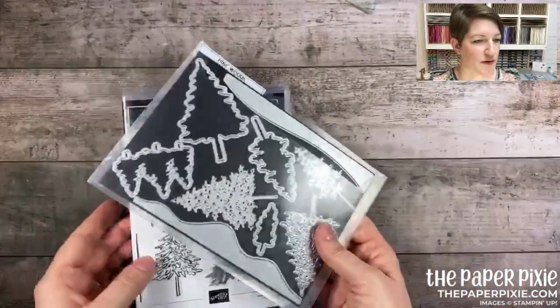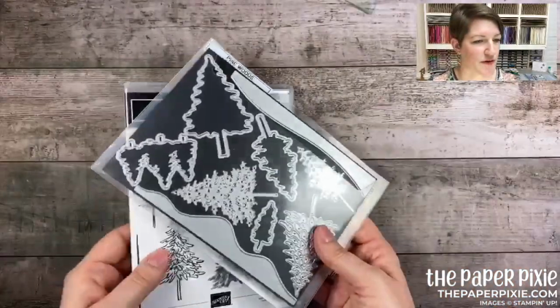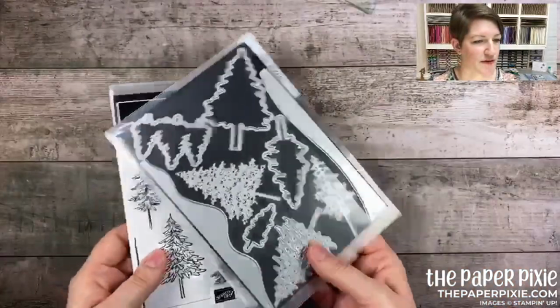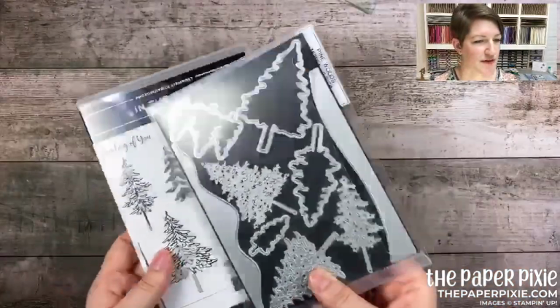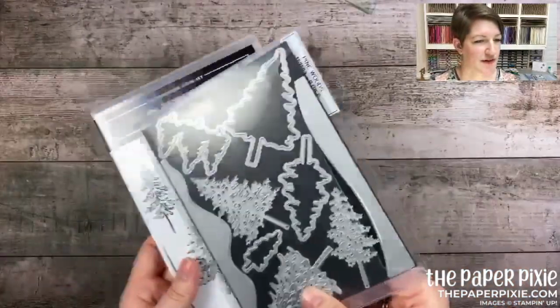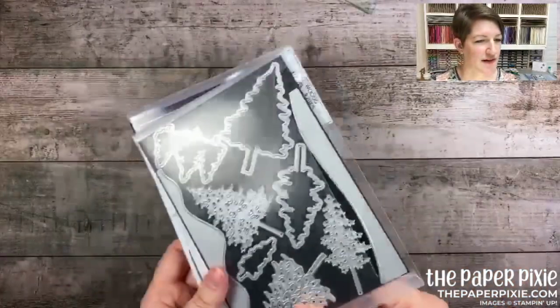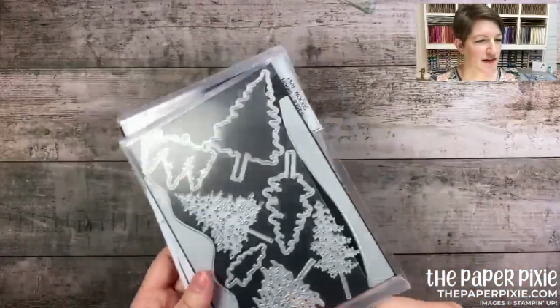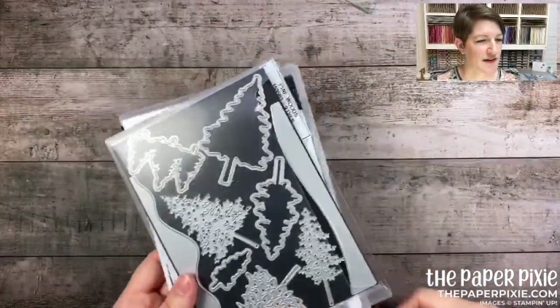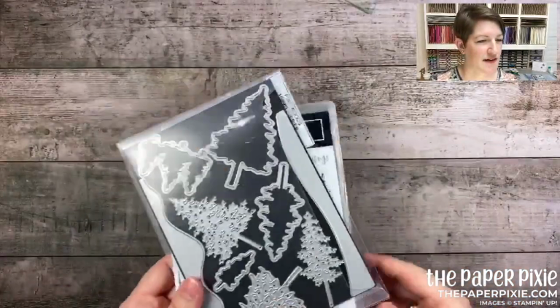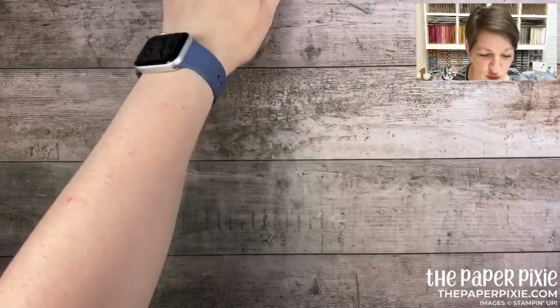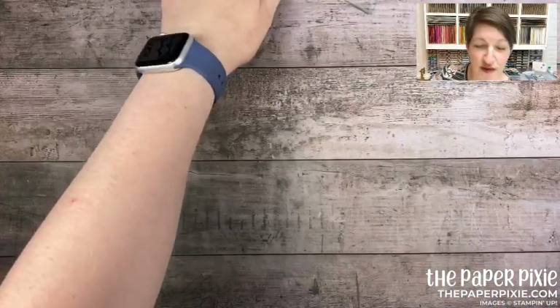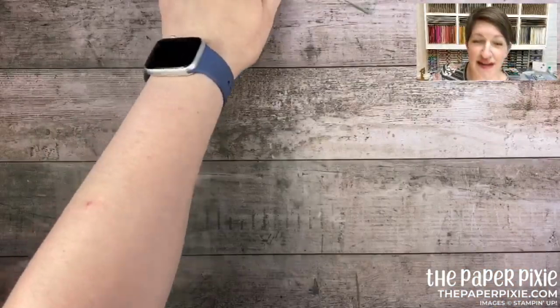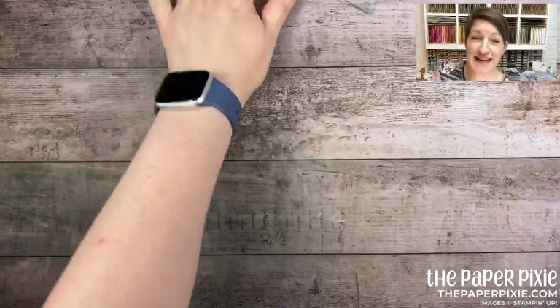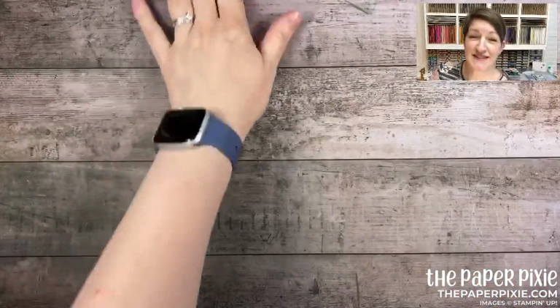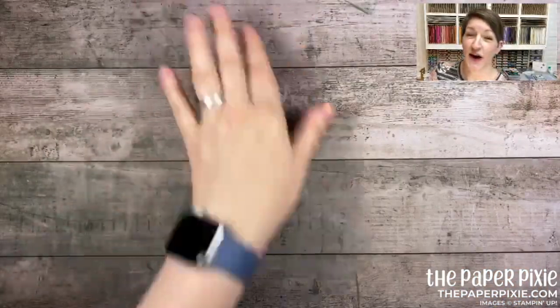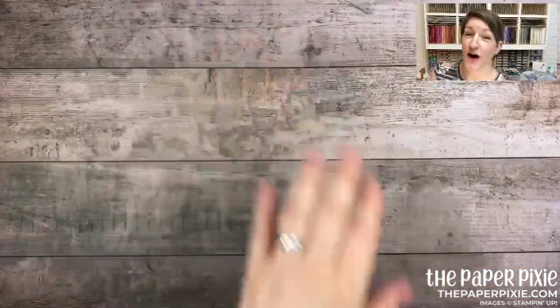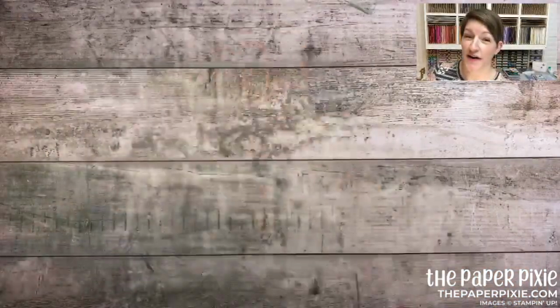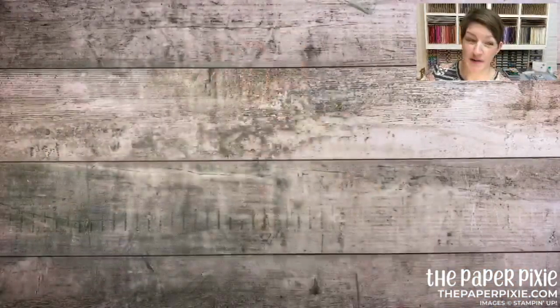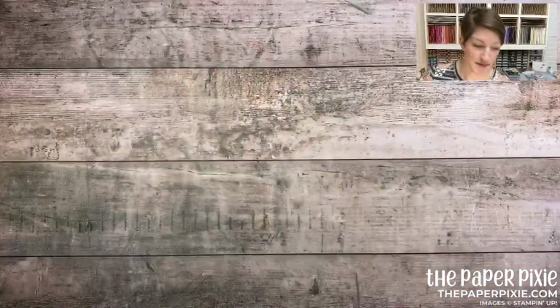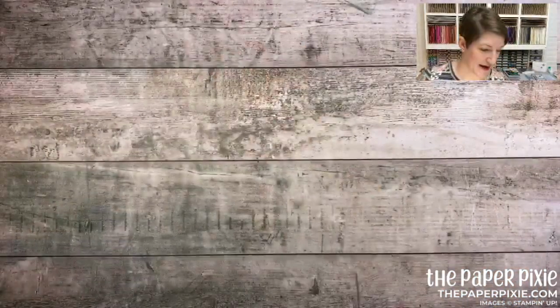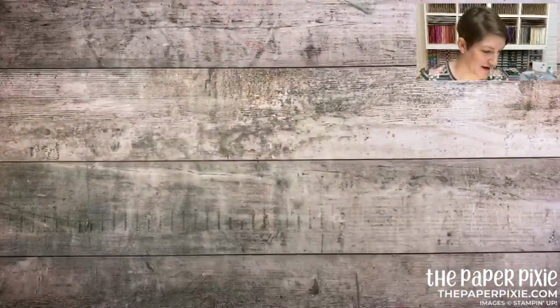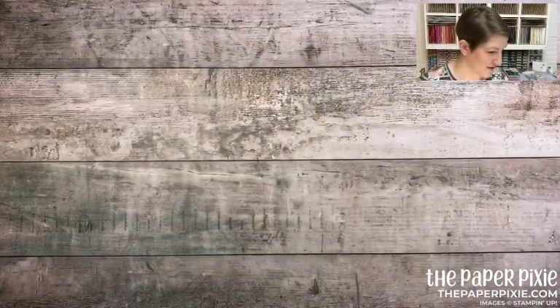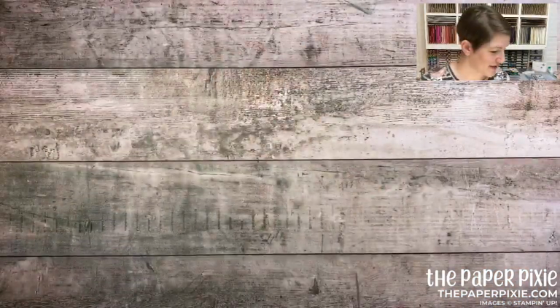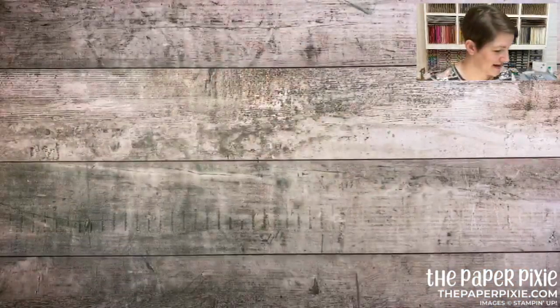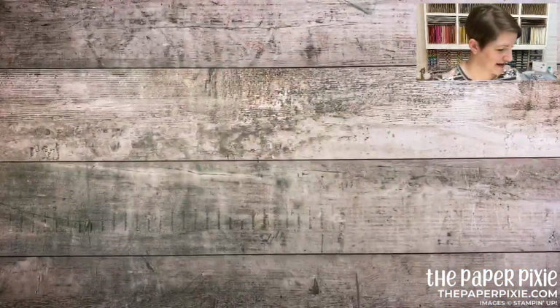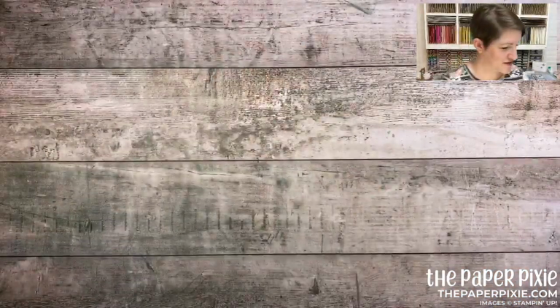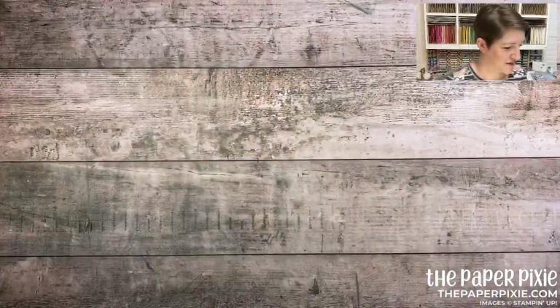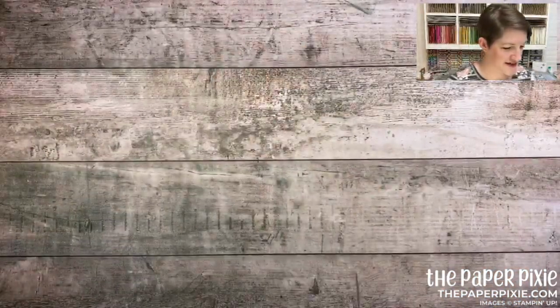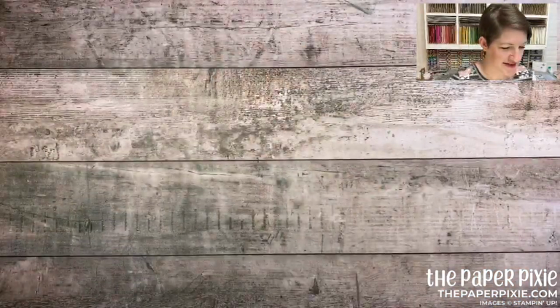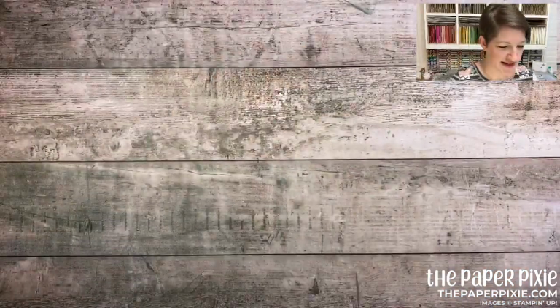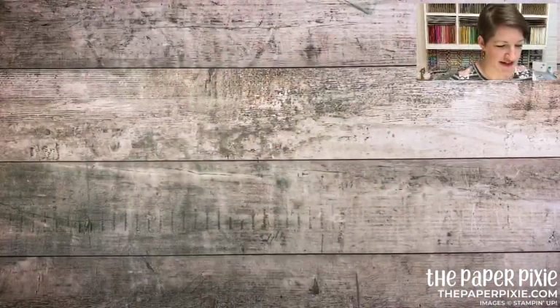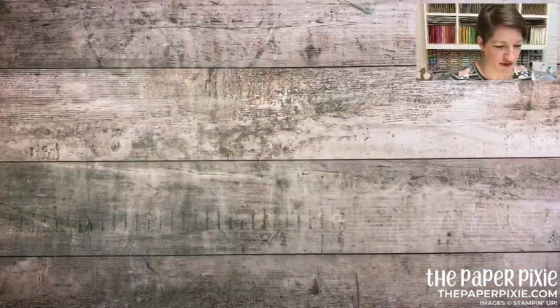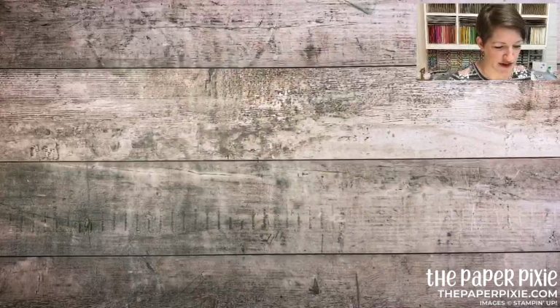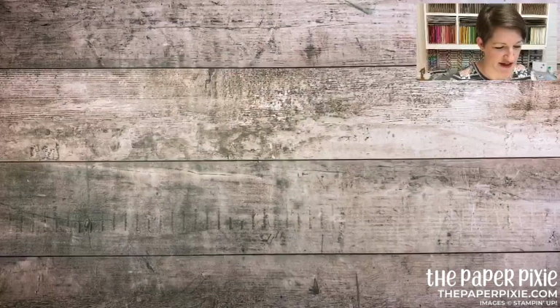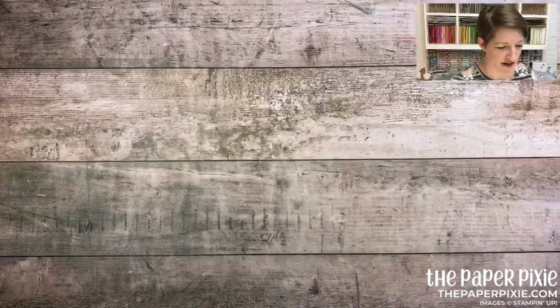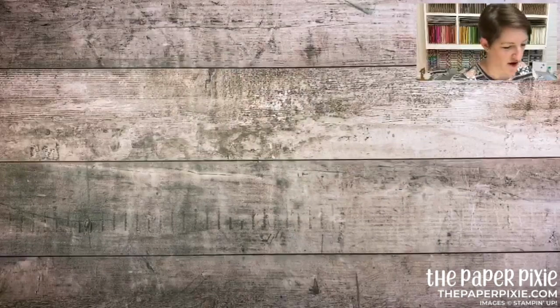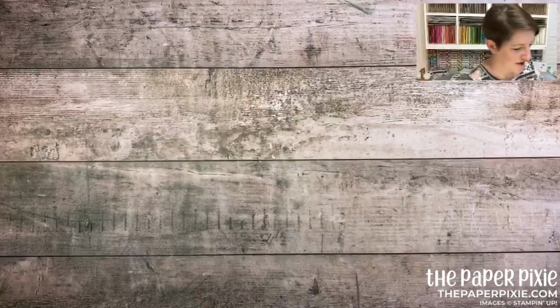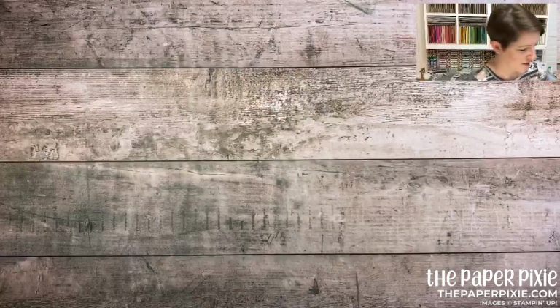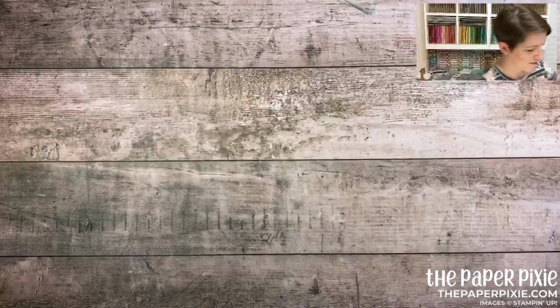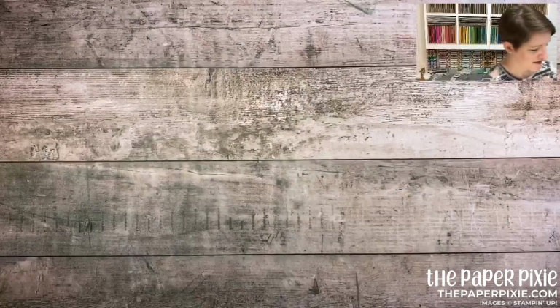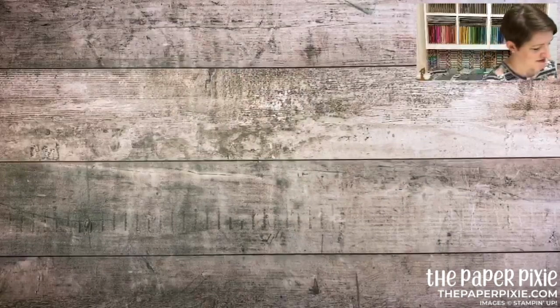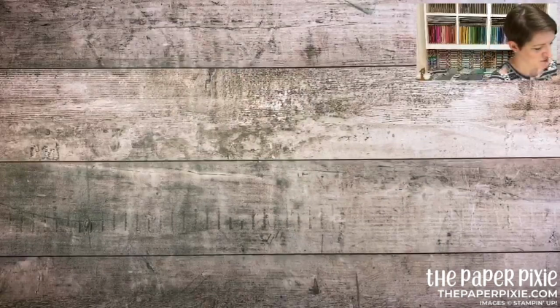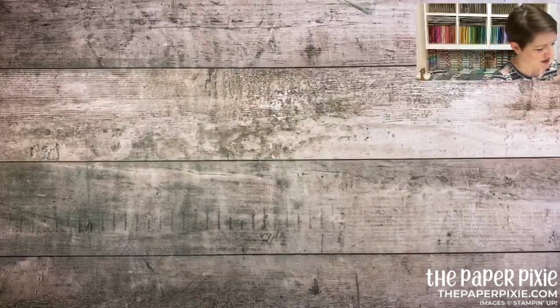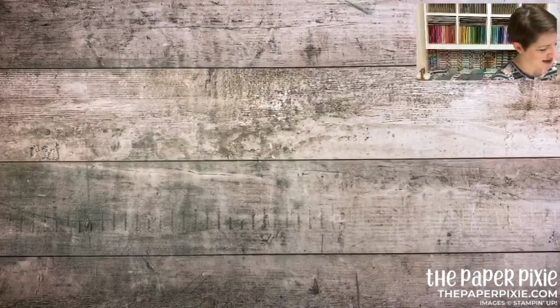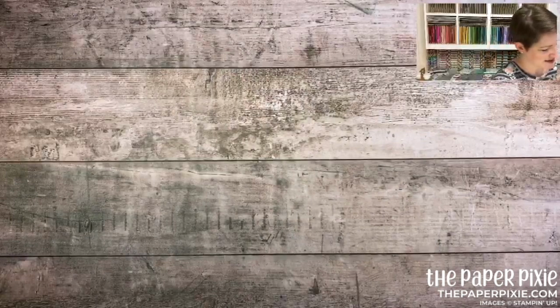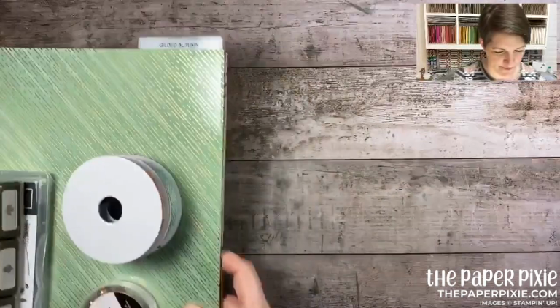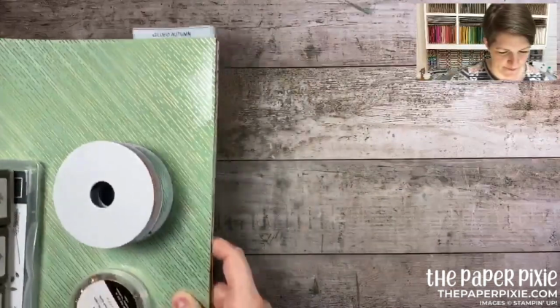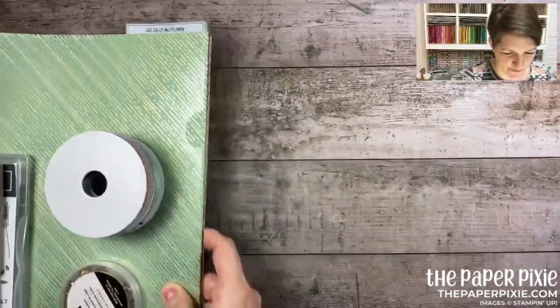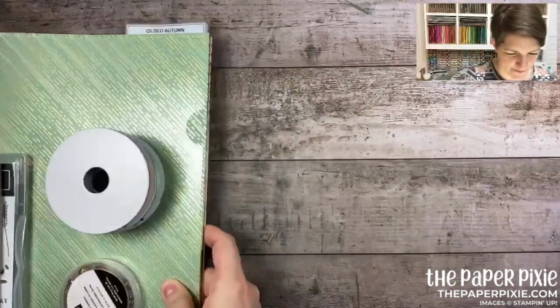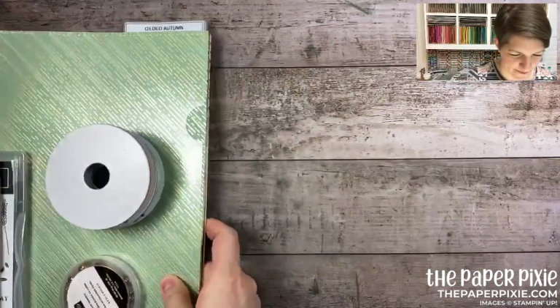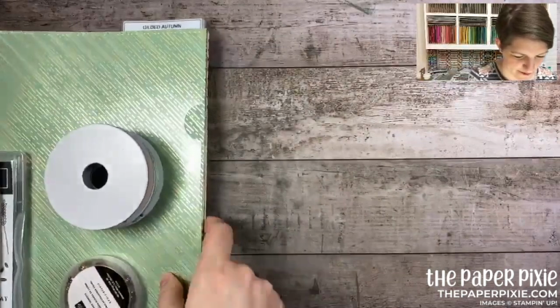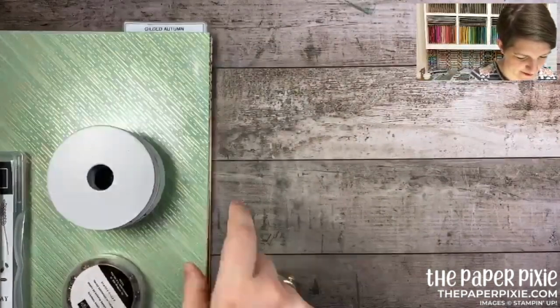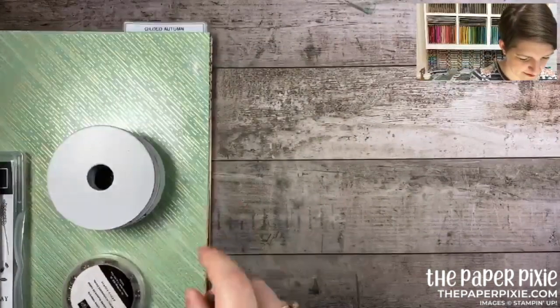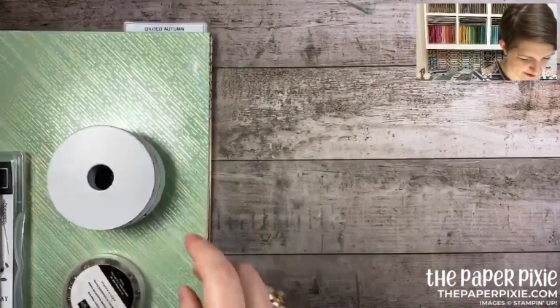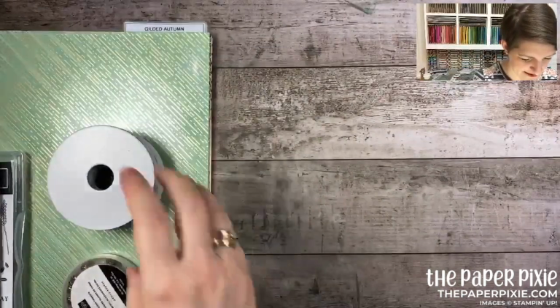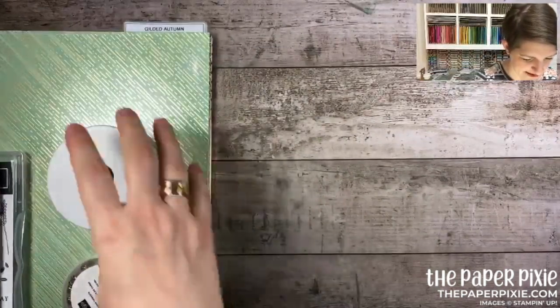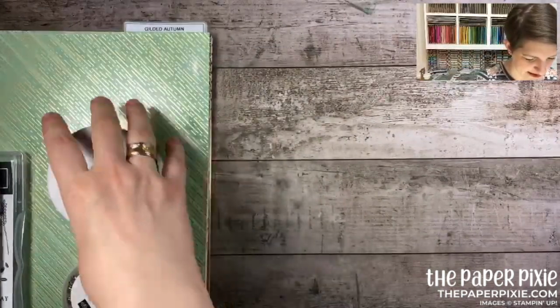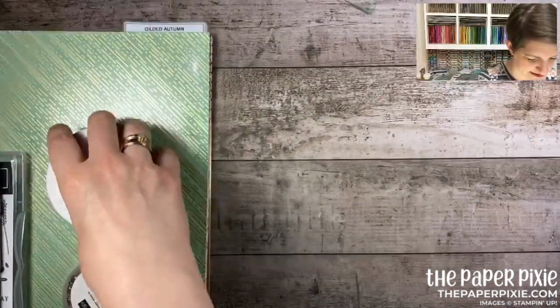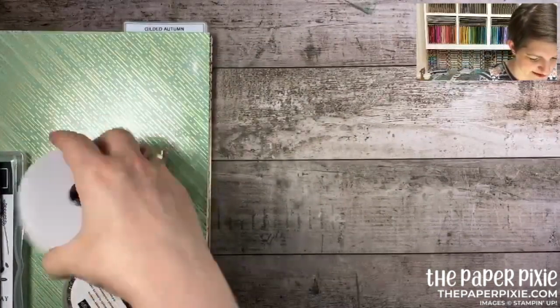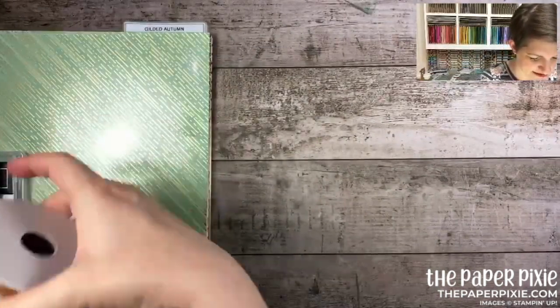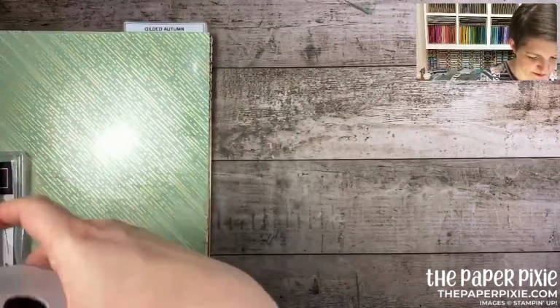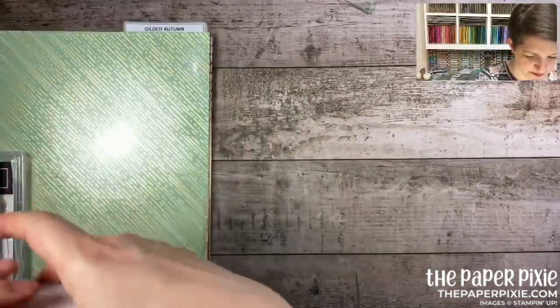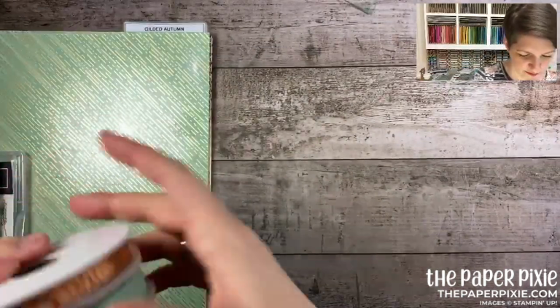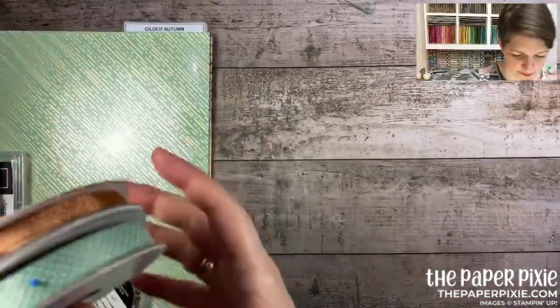There's the In the Pines bundle — it also has a landscape sloping die that's great for doing negative space designs. Beautiful — moving into autumn now with the Gilded Autumn suite.